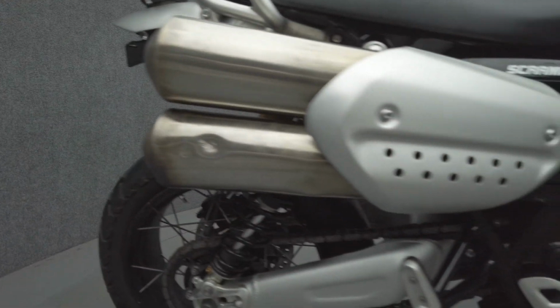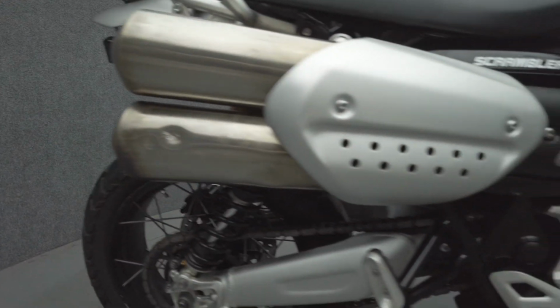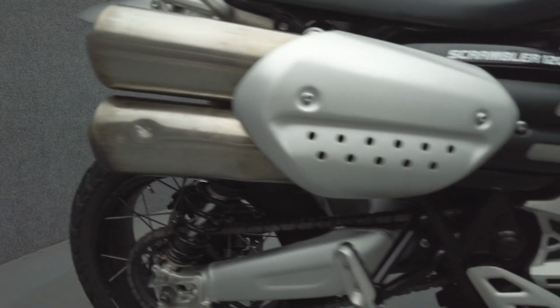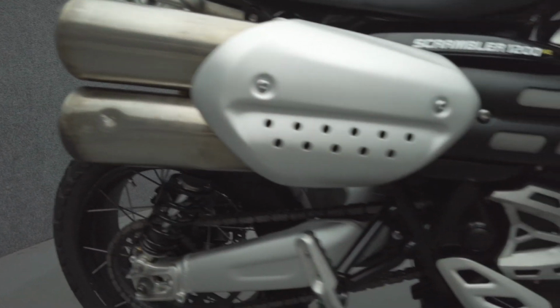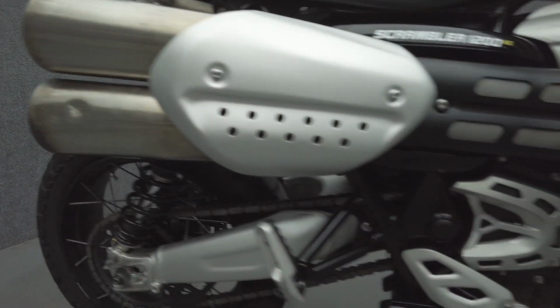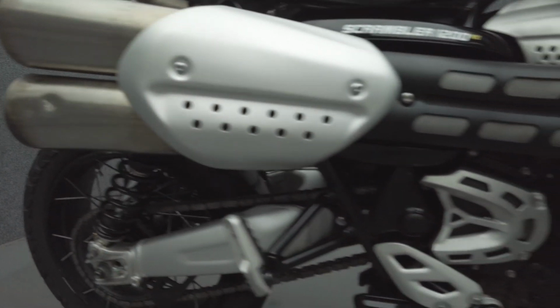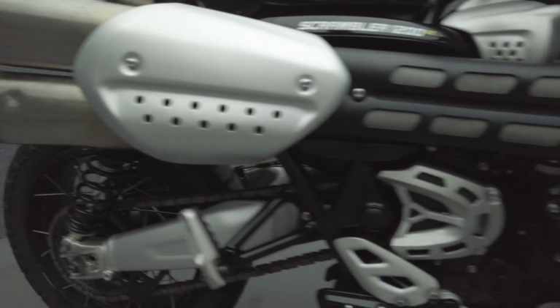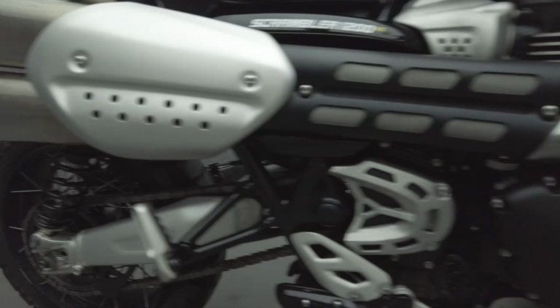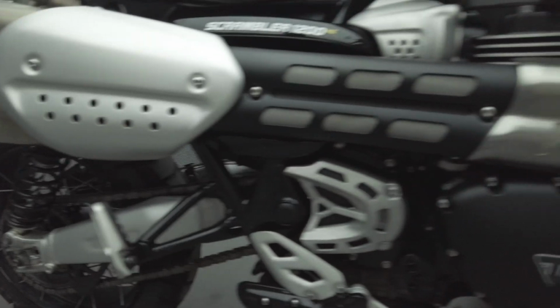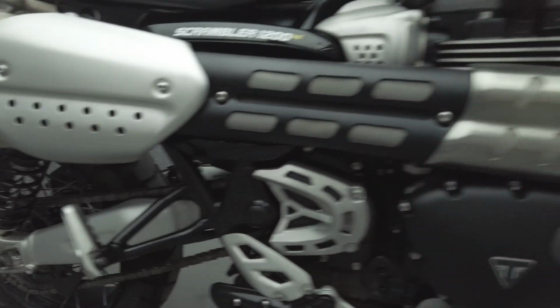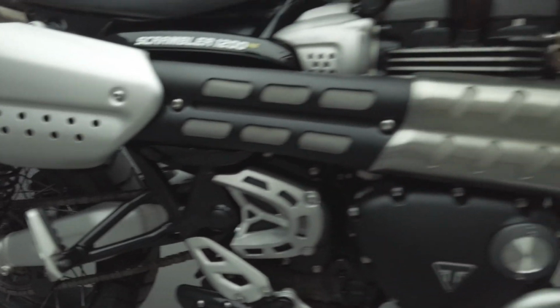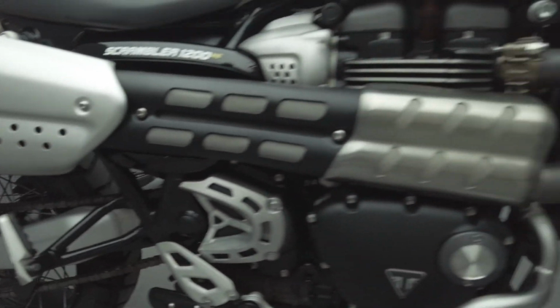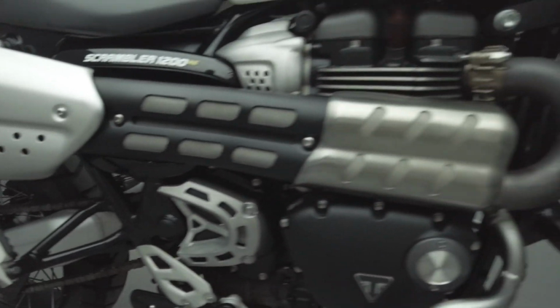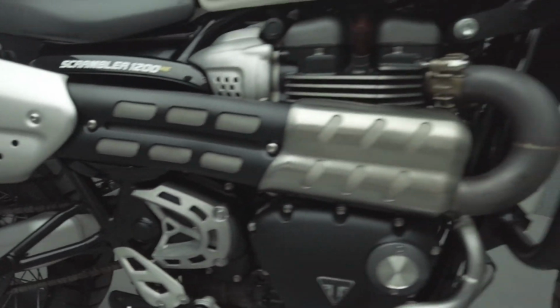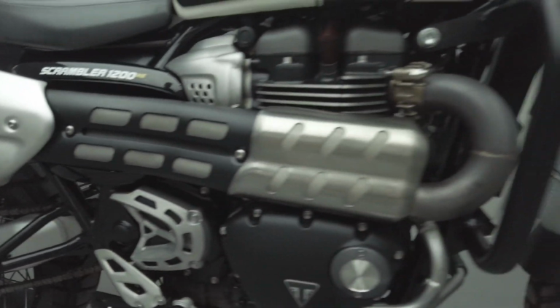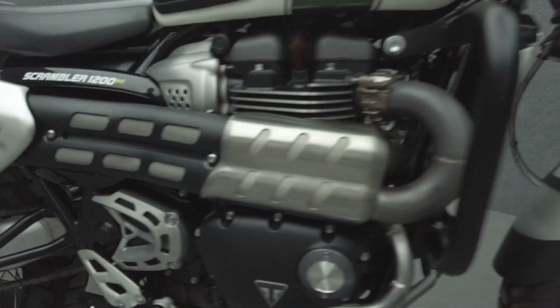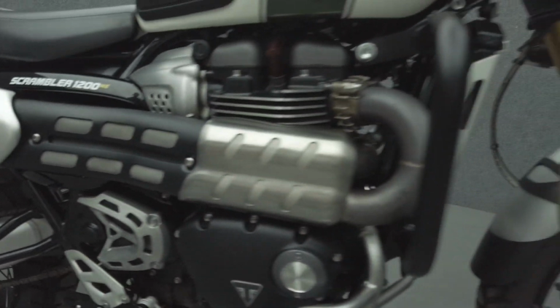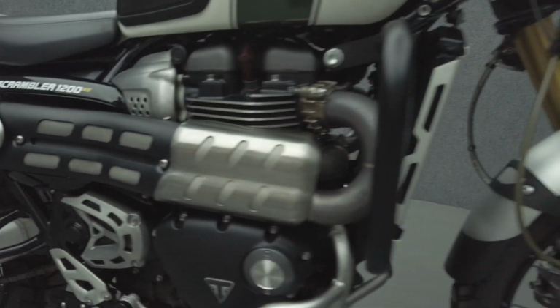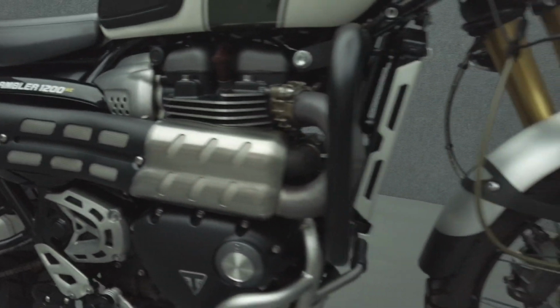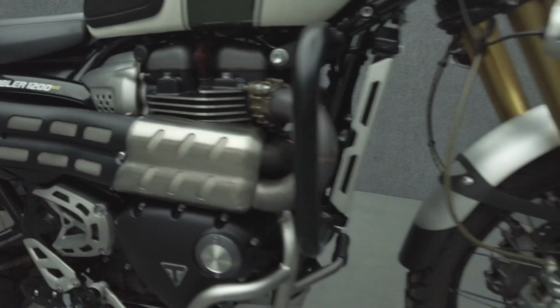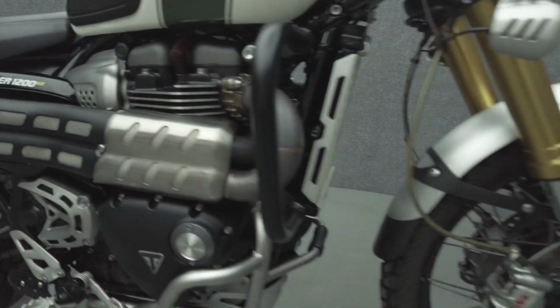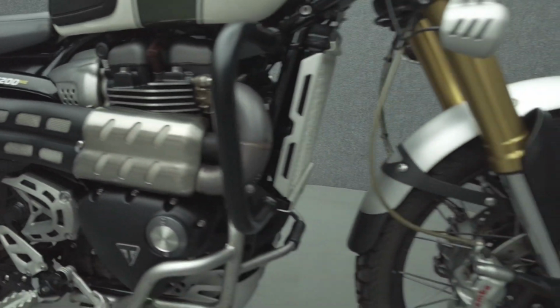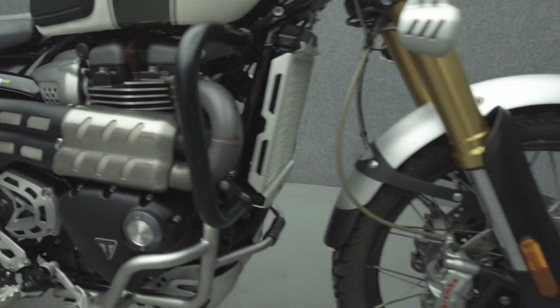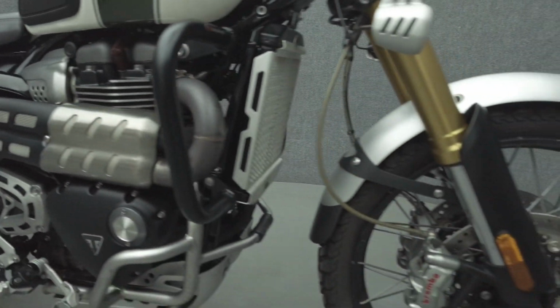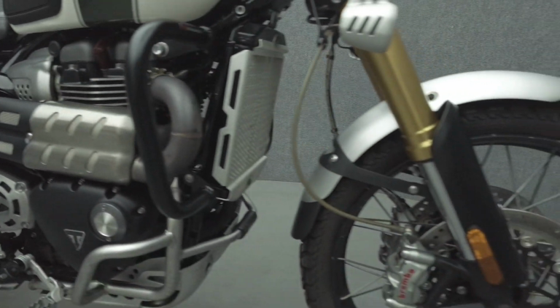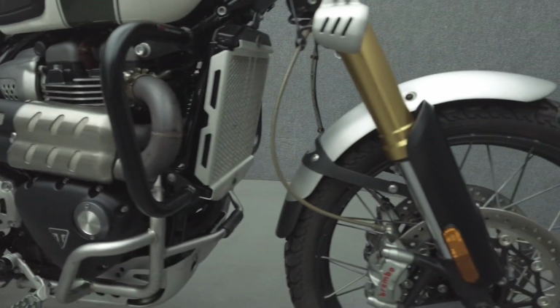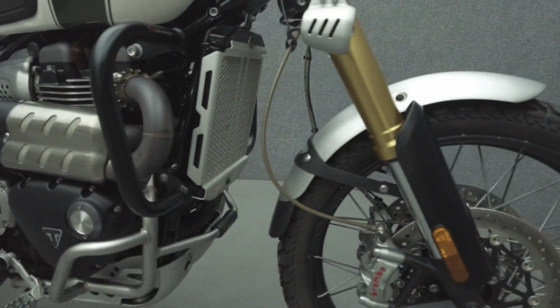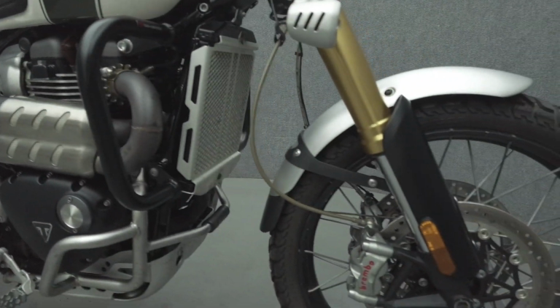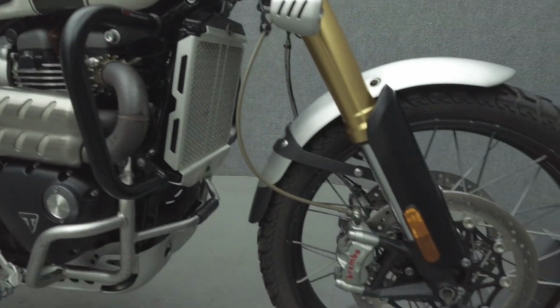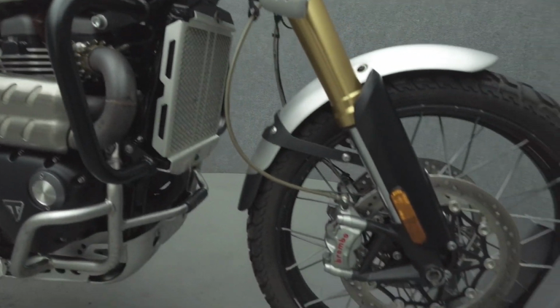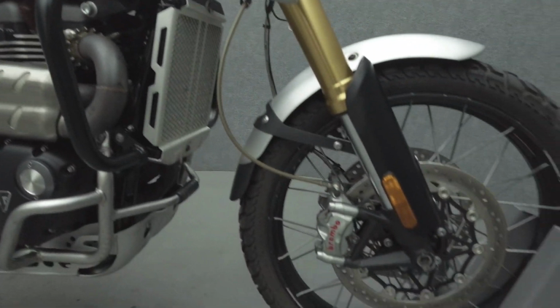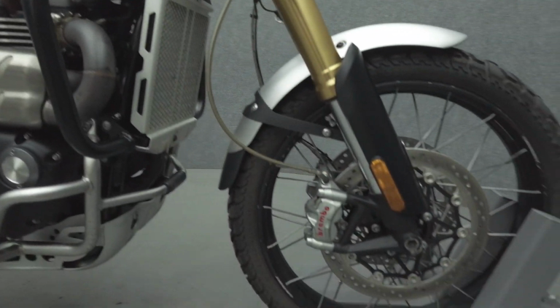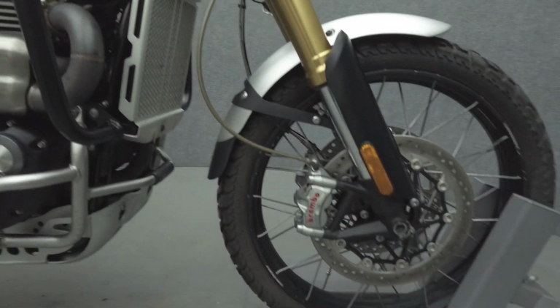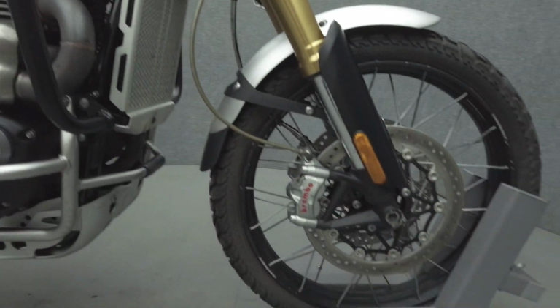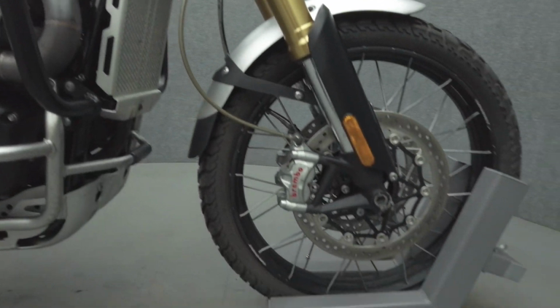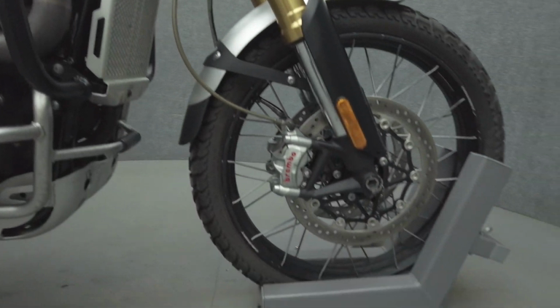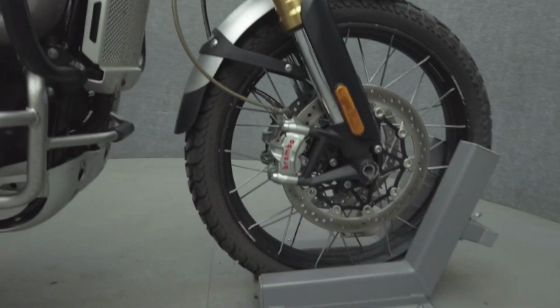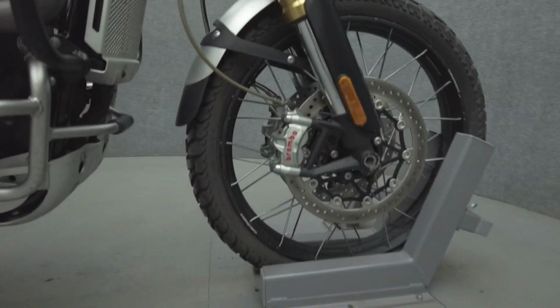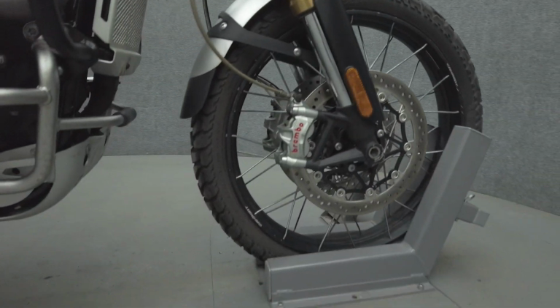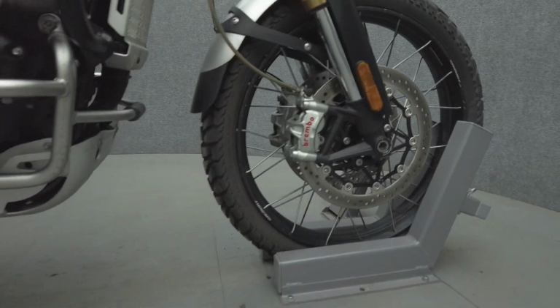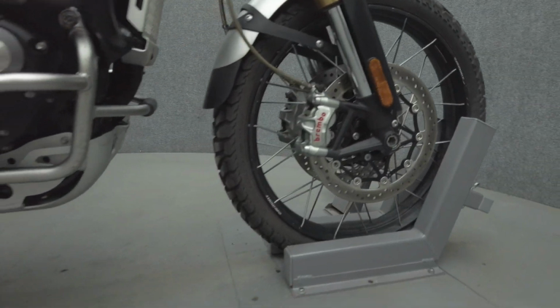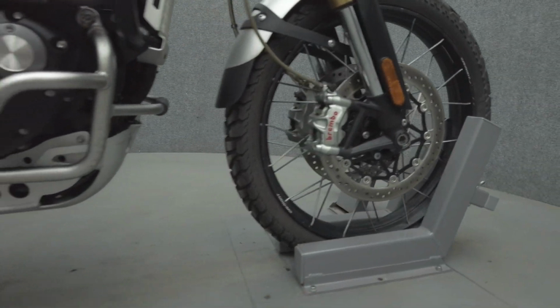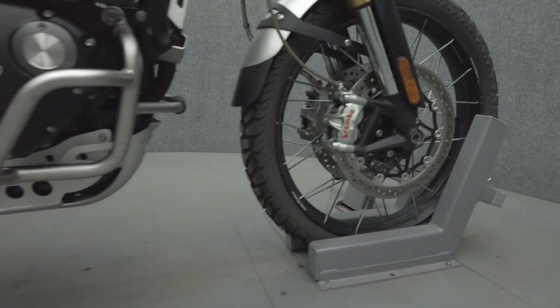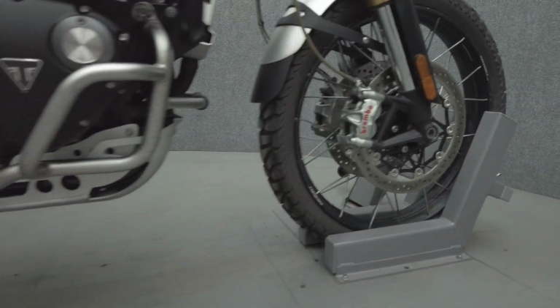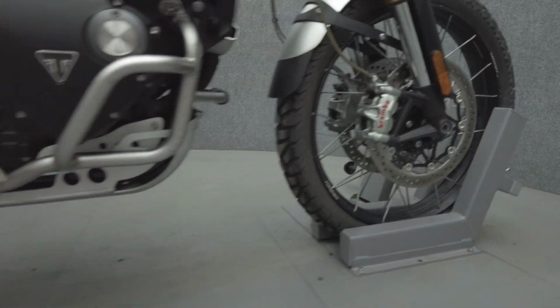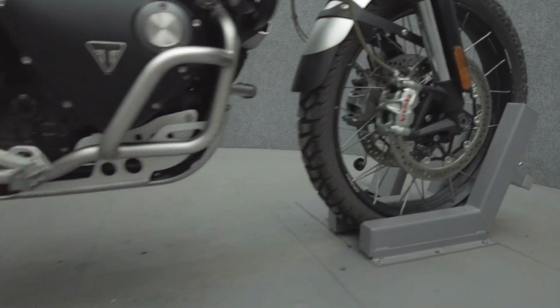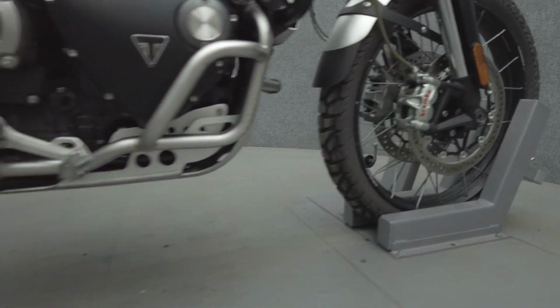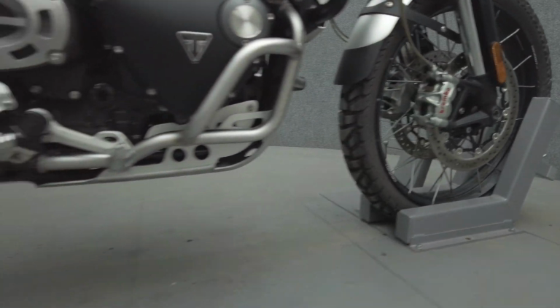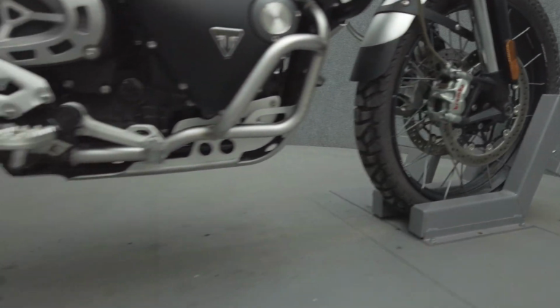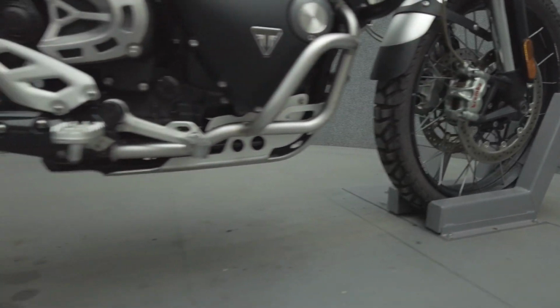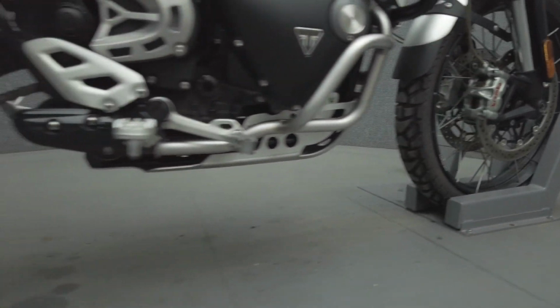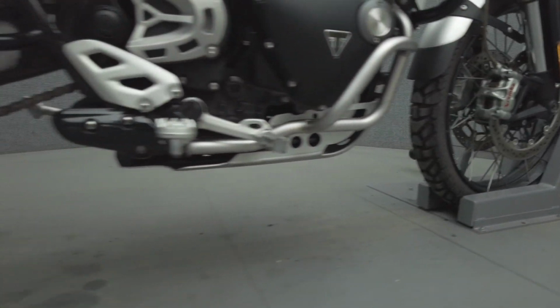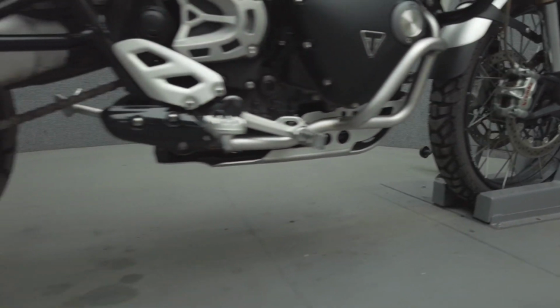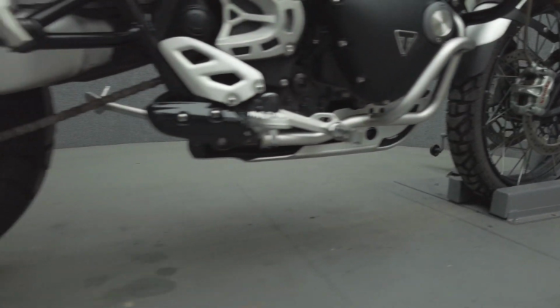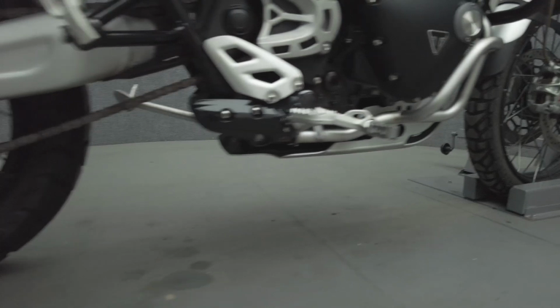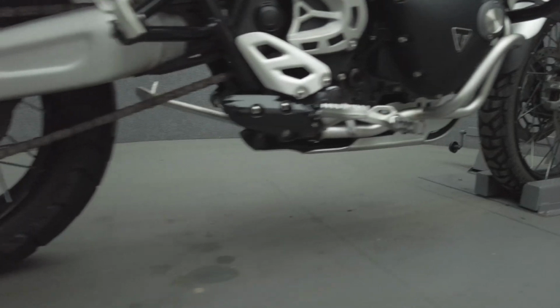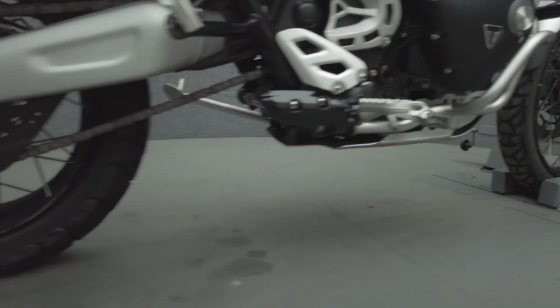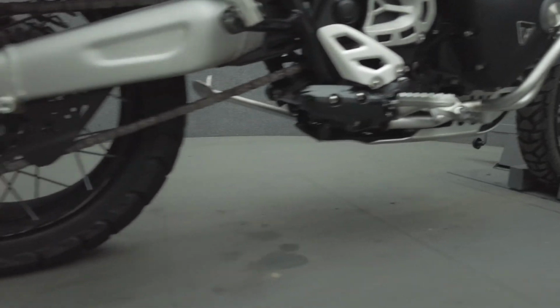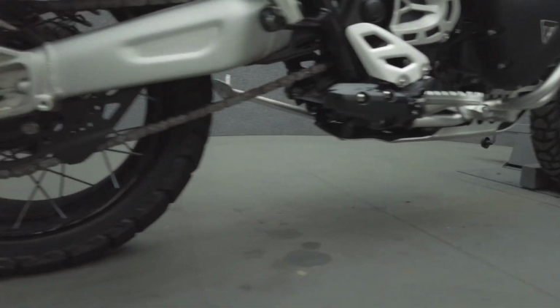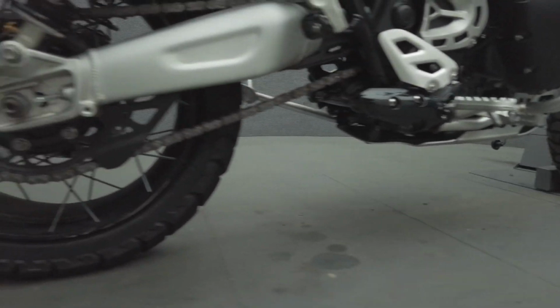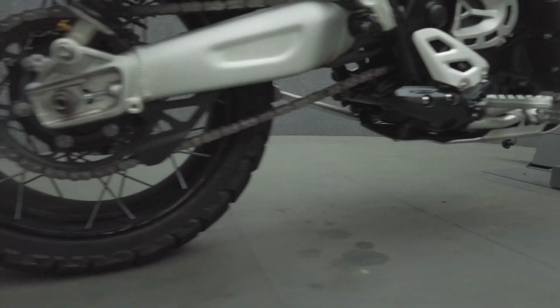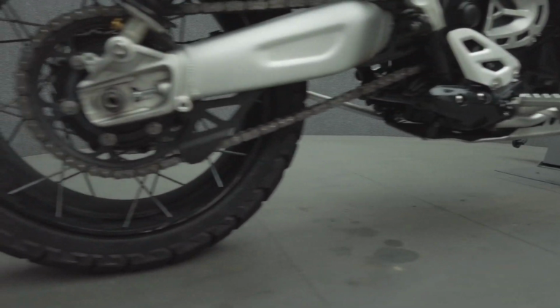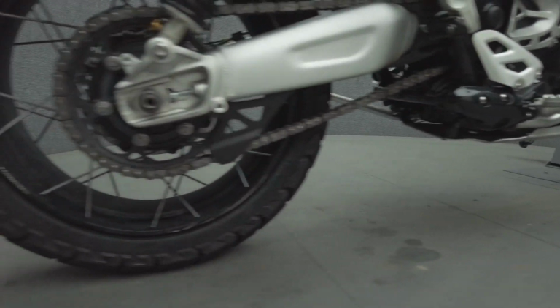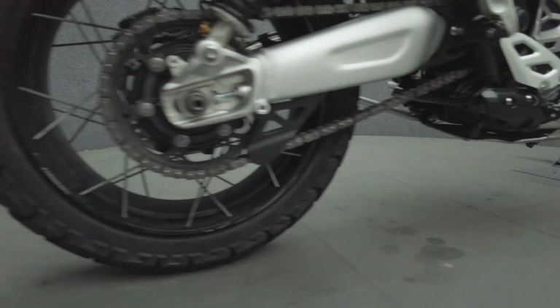It's been upgraded with a Triumph windscreen, bark buster handguards, engine guards, LED driving lights, mini LED turn signals, a Triumph skid plate, and a luggage rack.